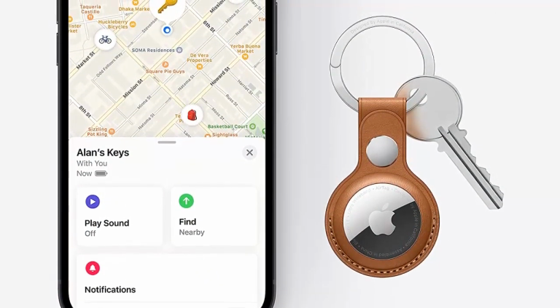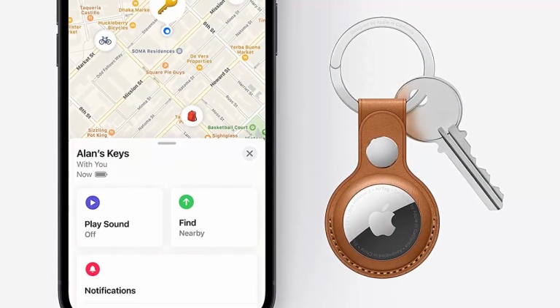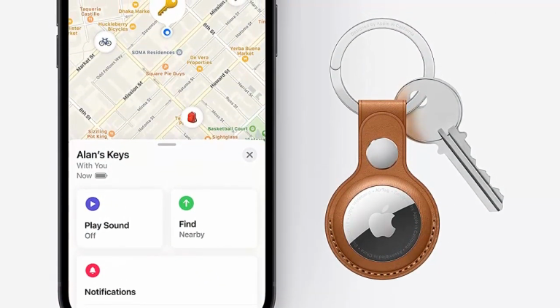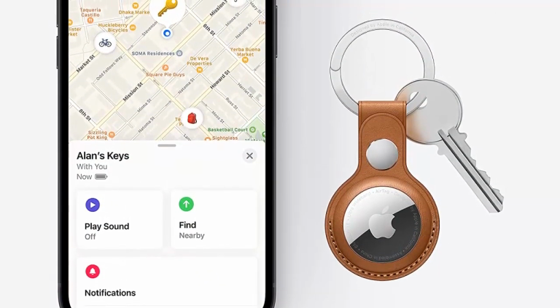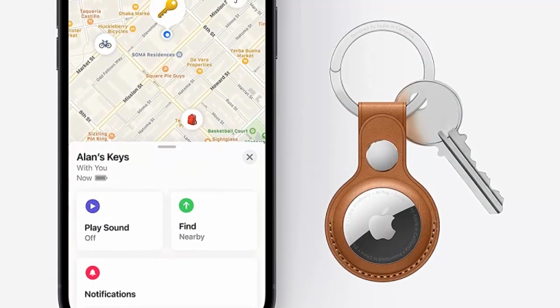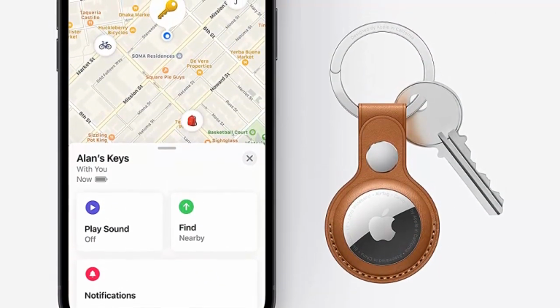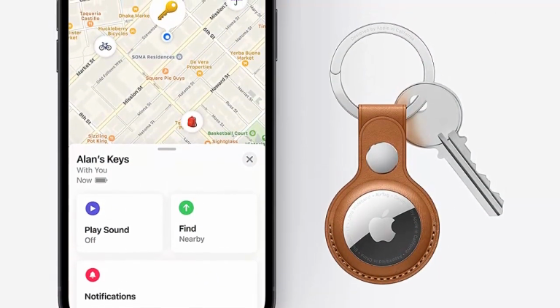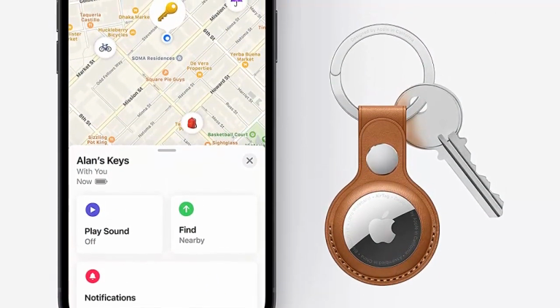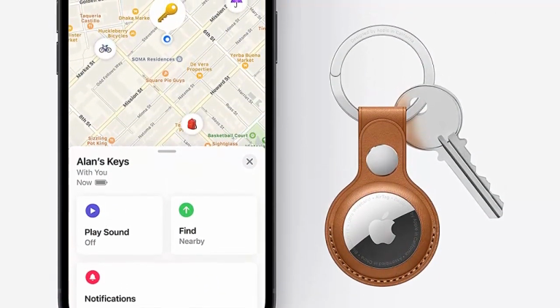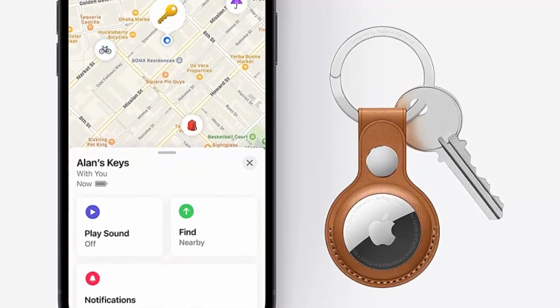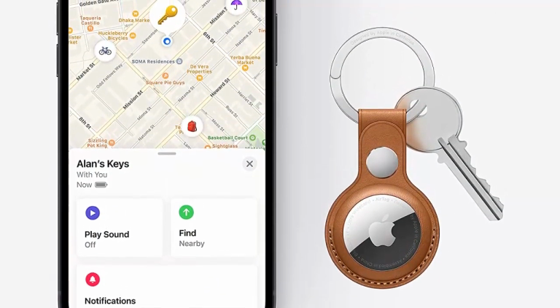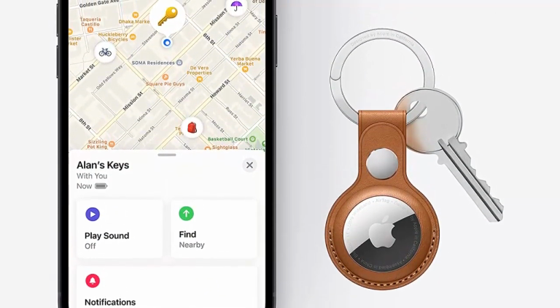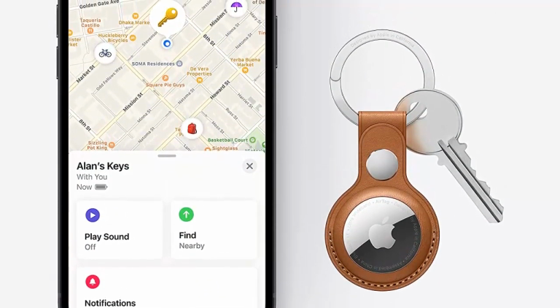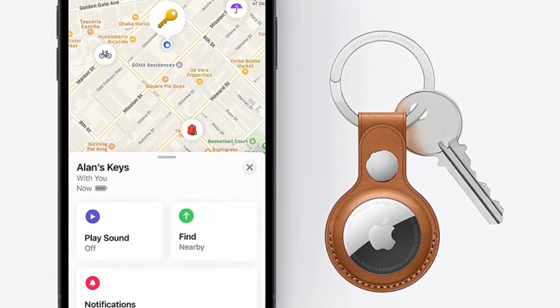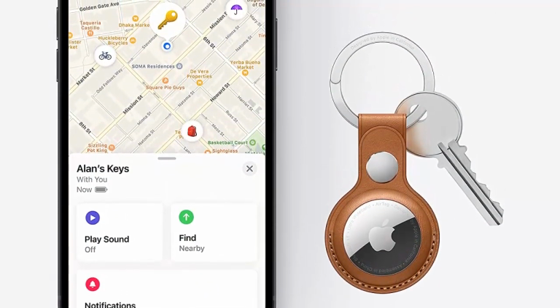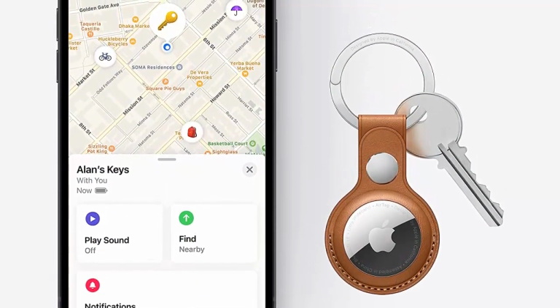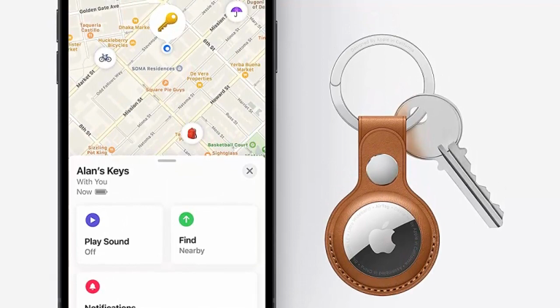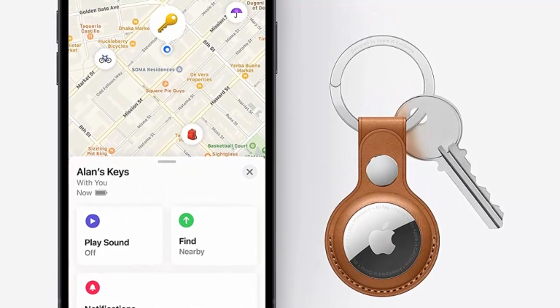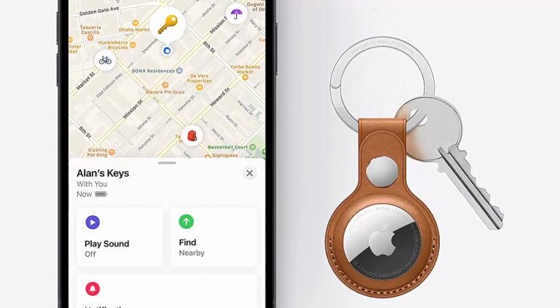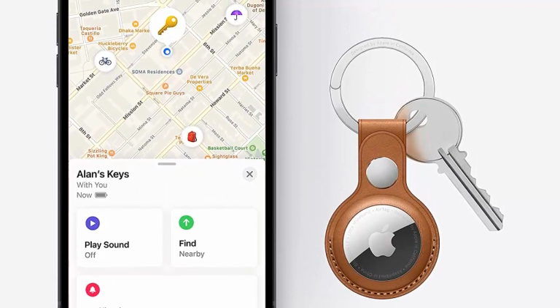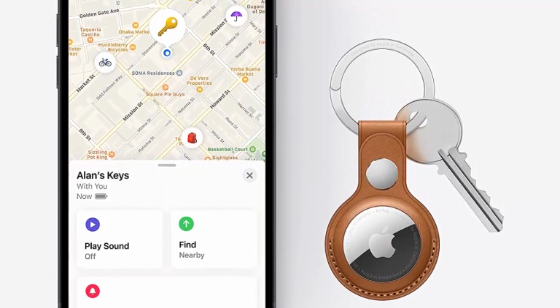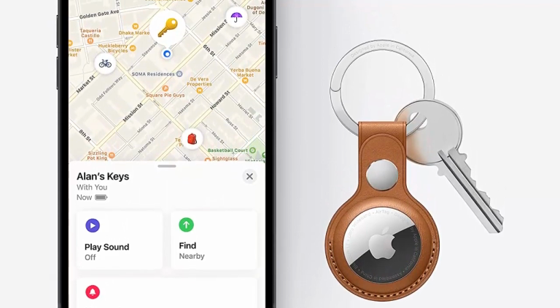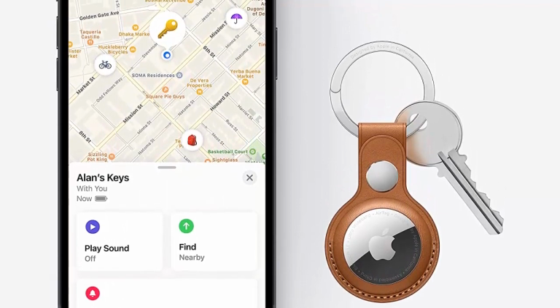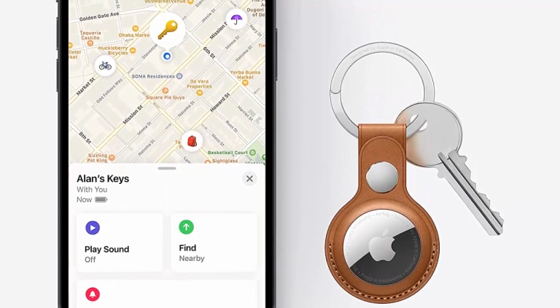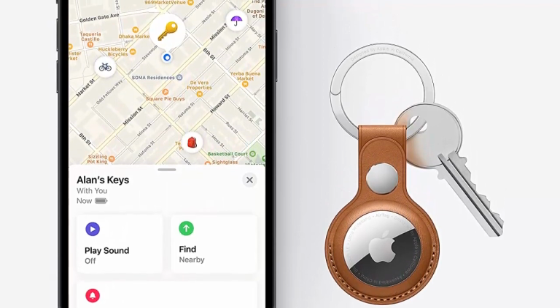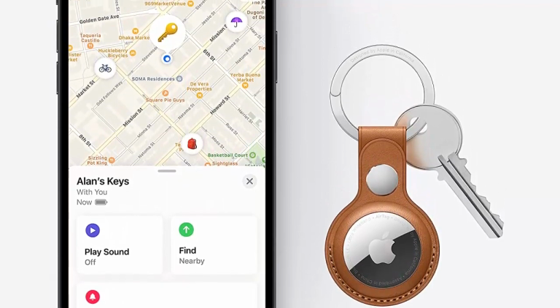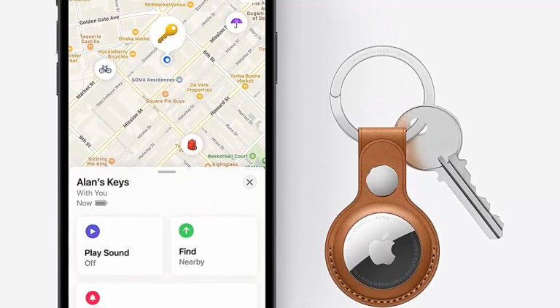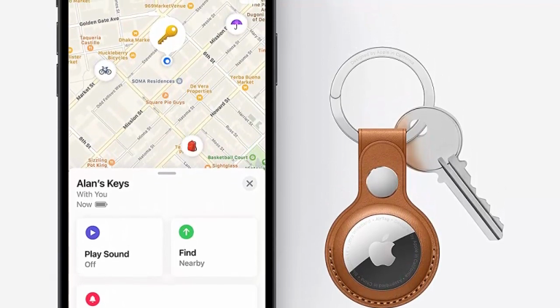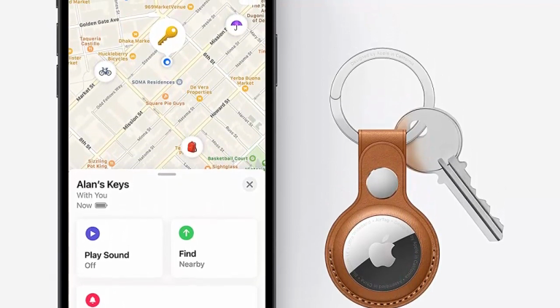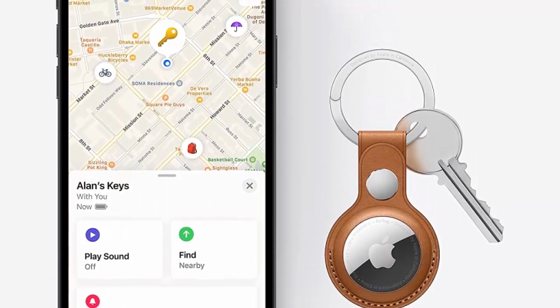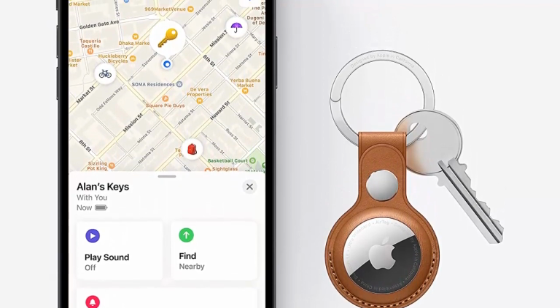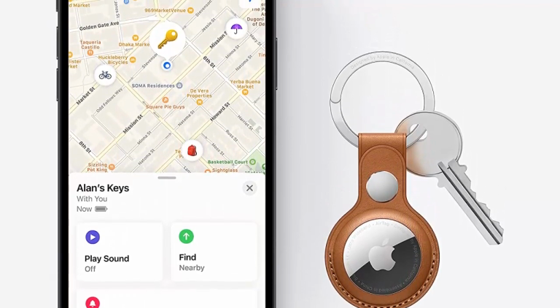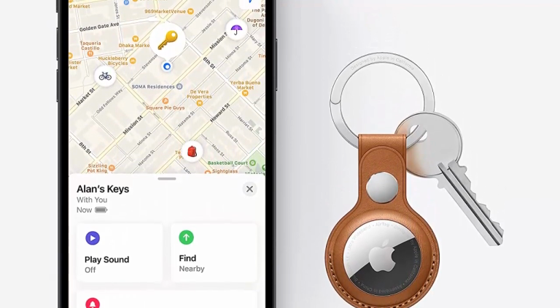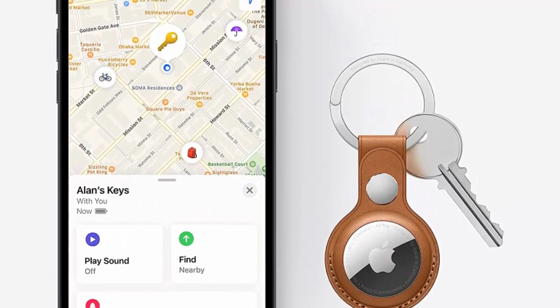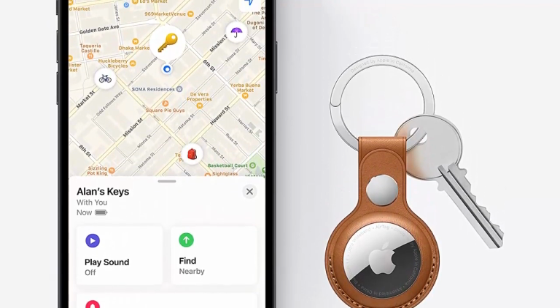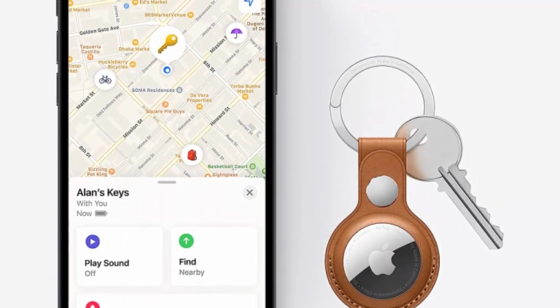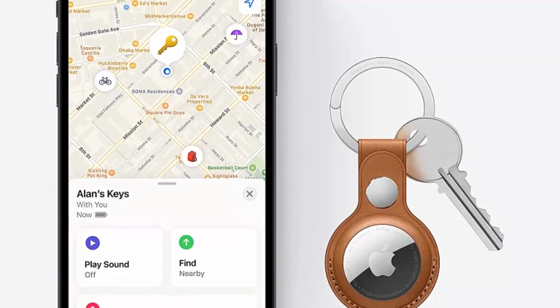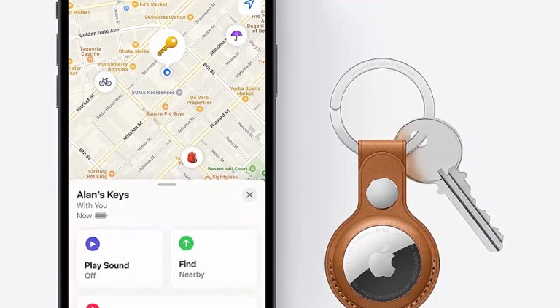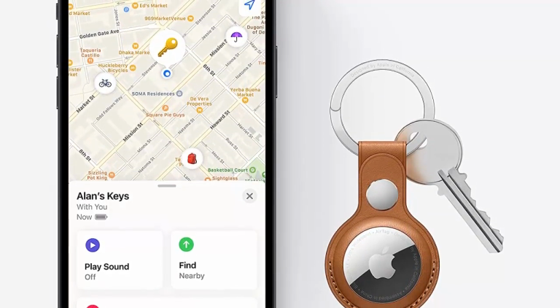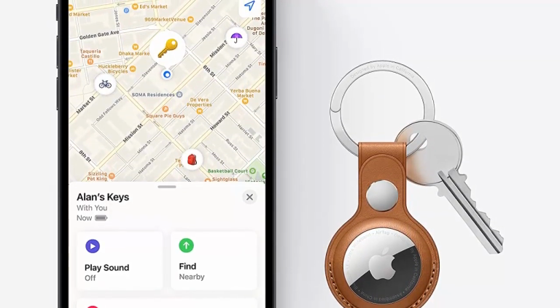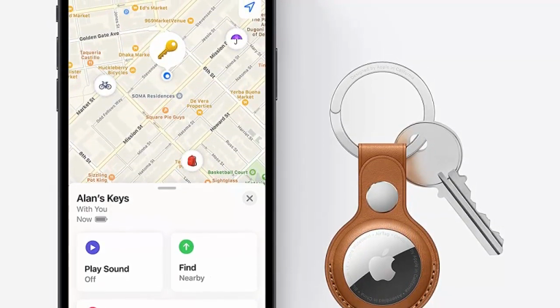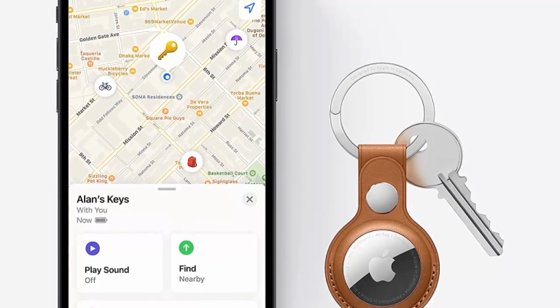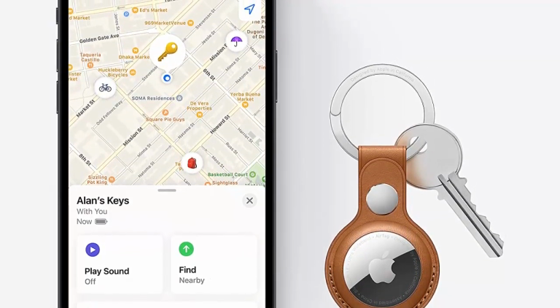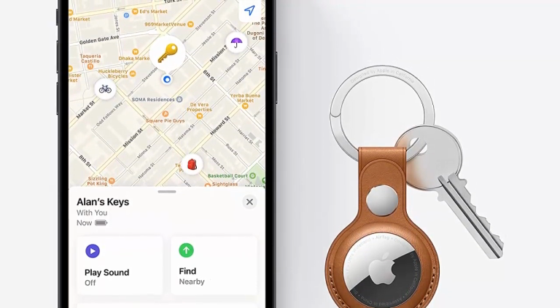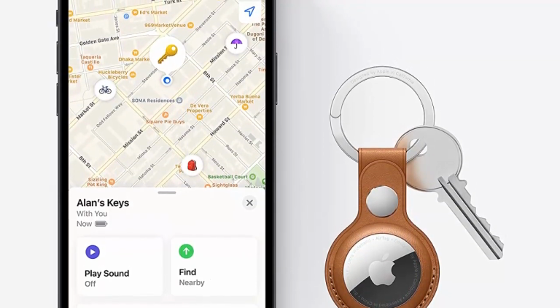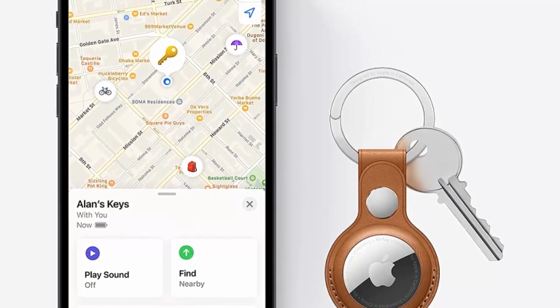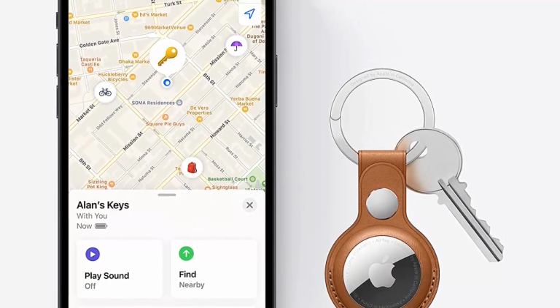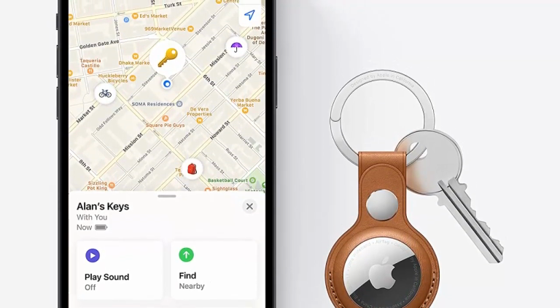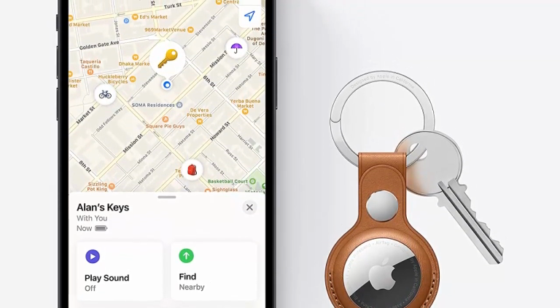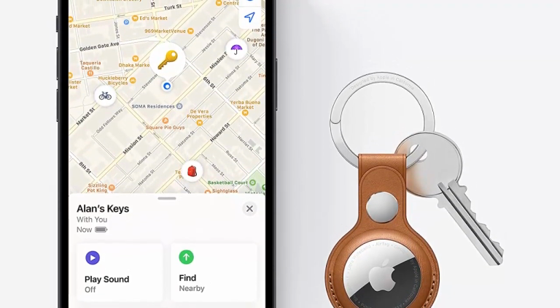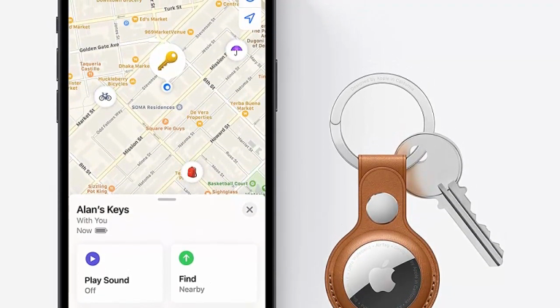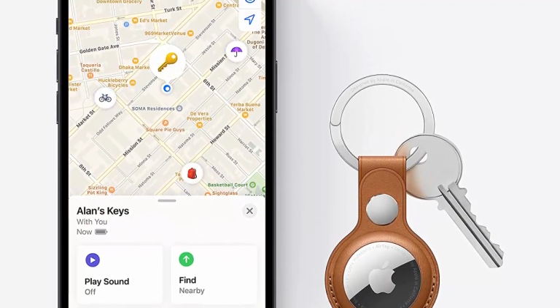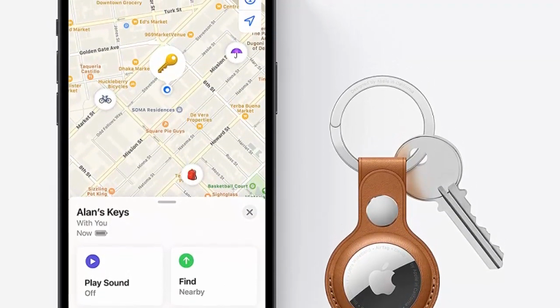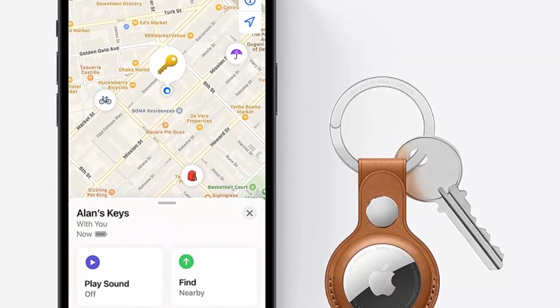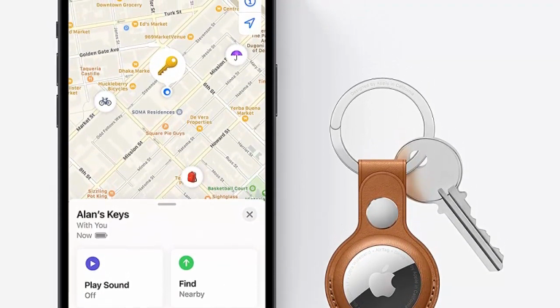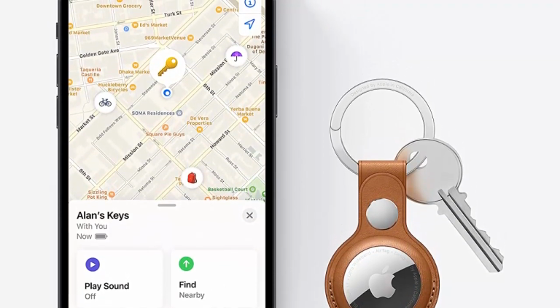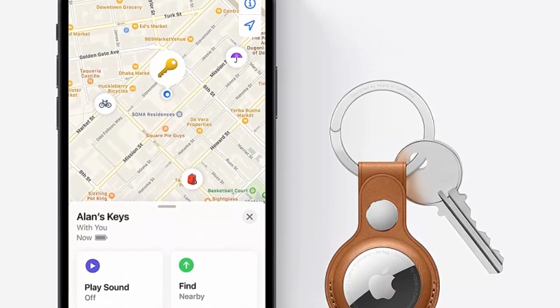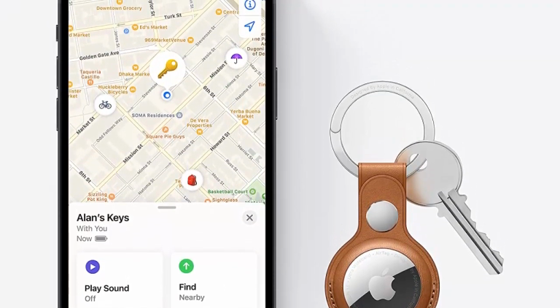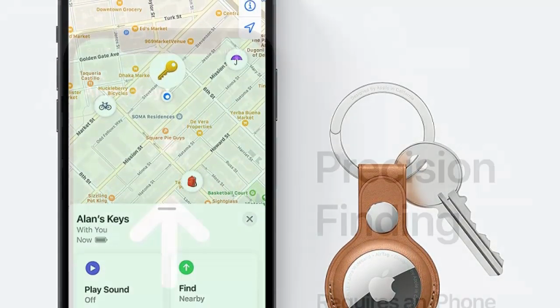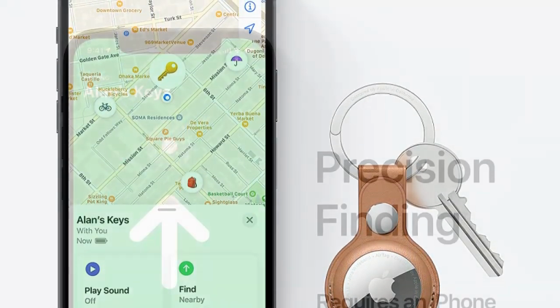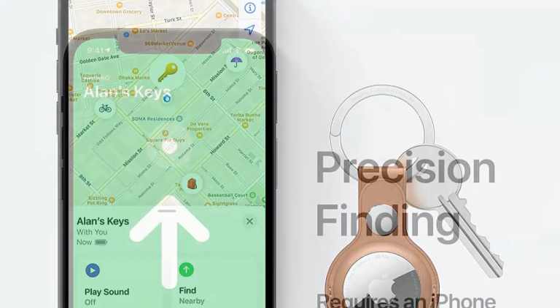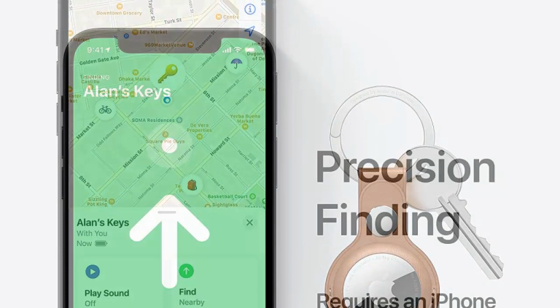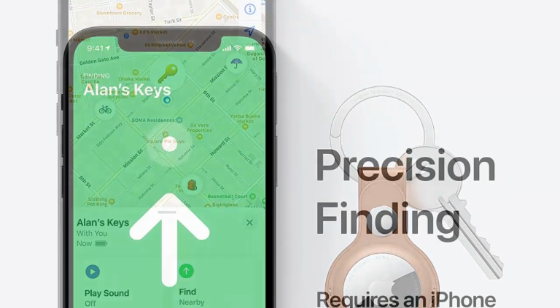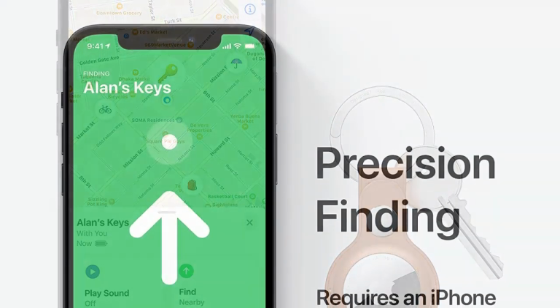If you are running an iPhone 11 or later, then the precision finding feature goes further, showing the distance and direction of the AirTag on screen.